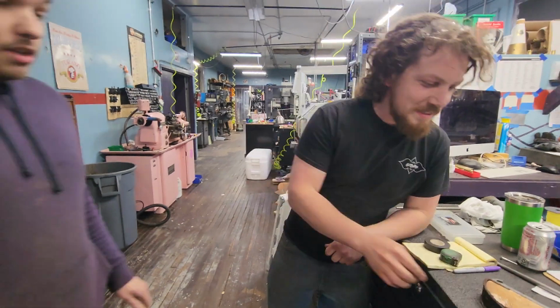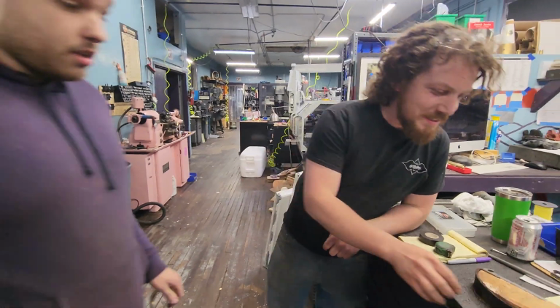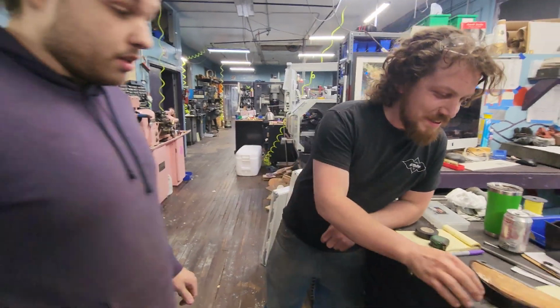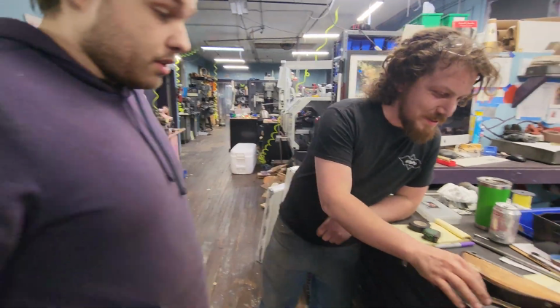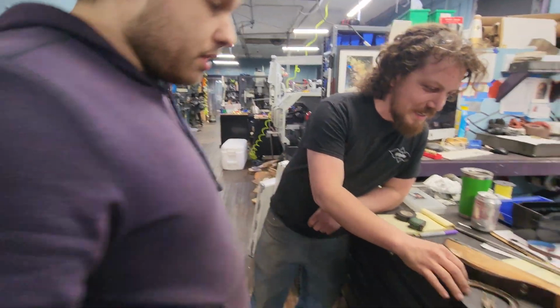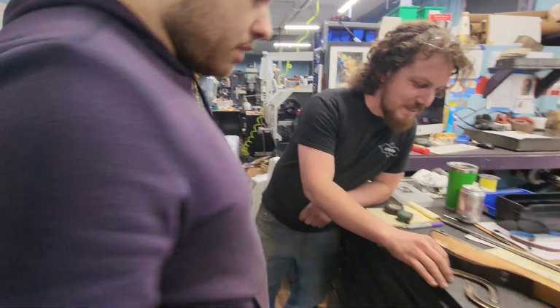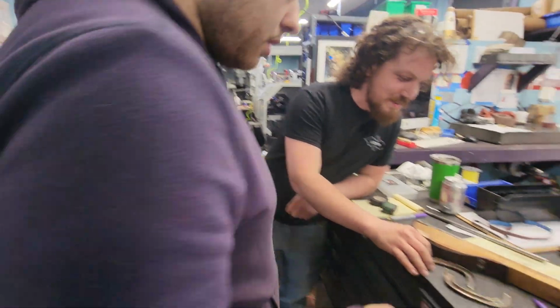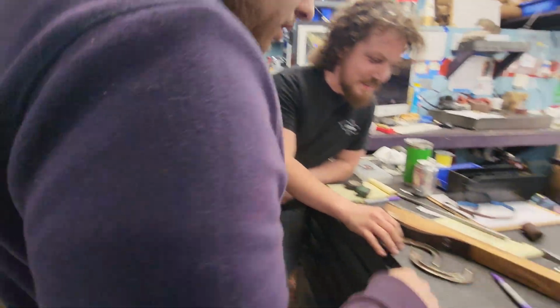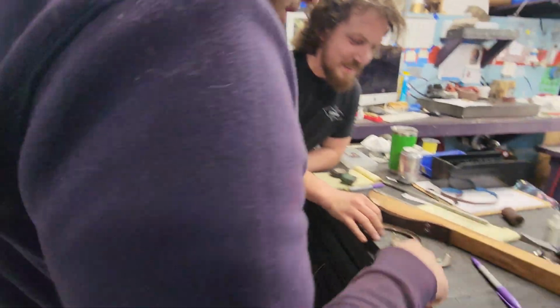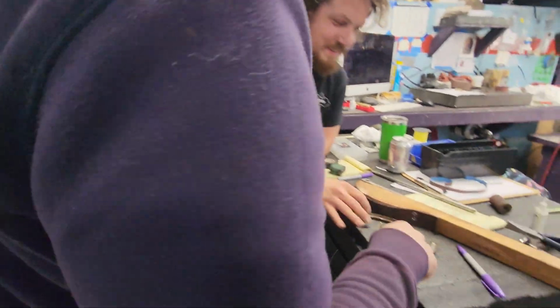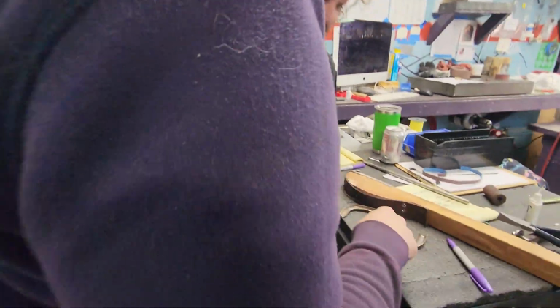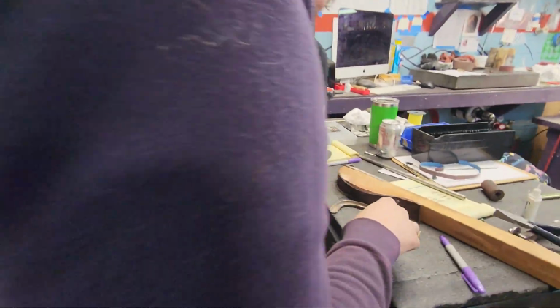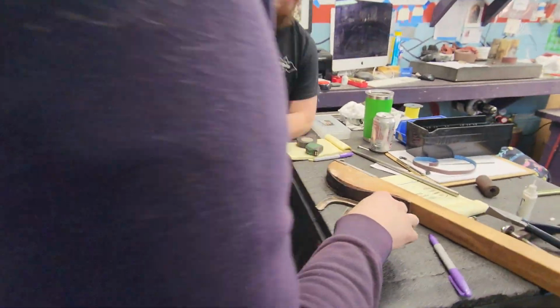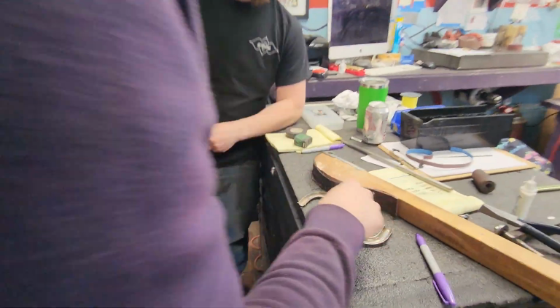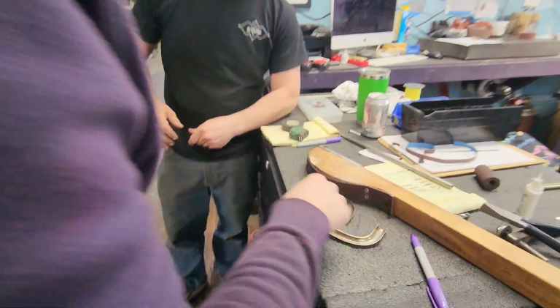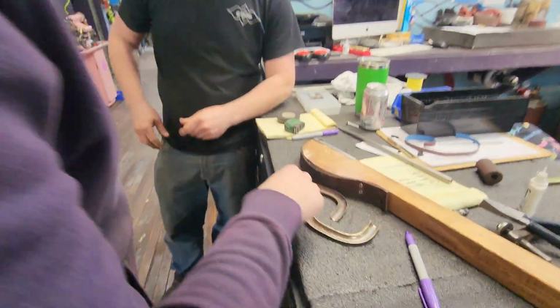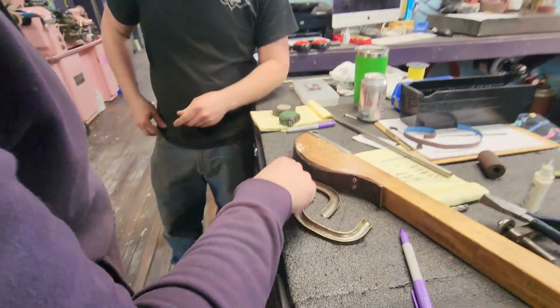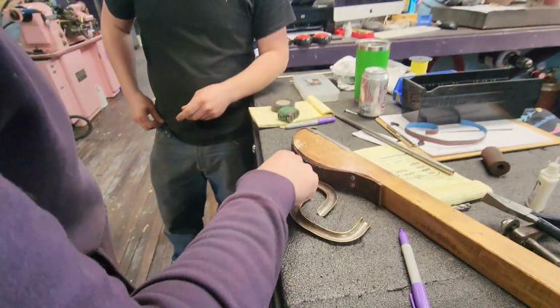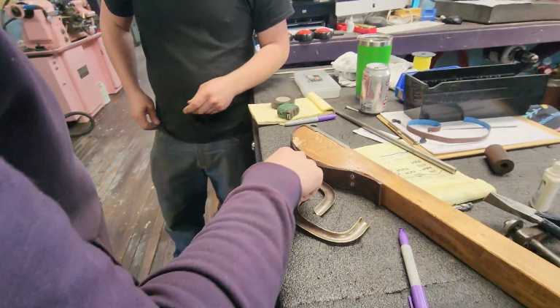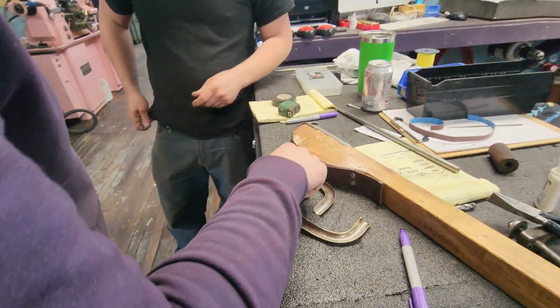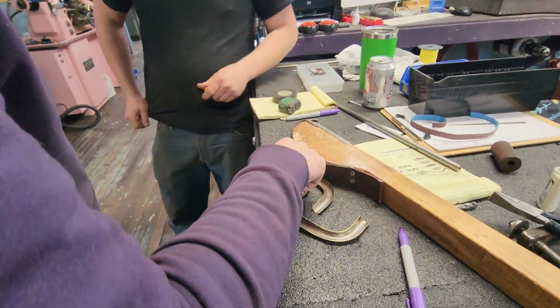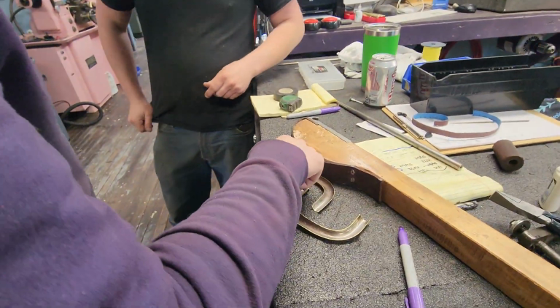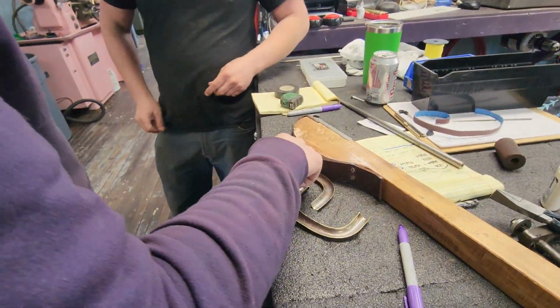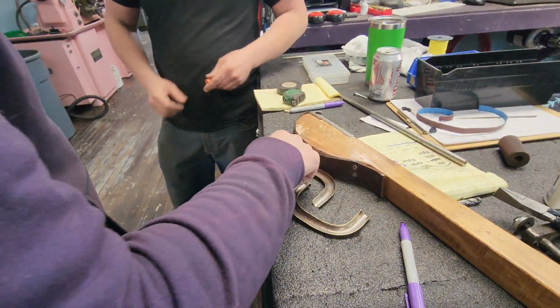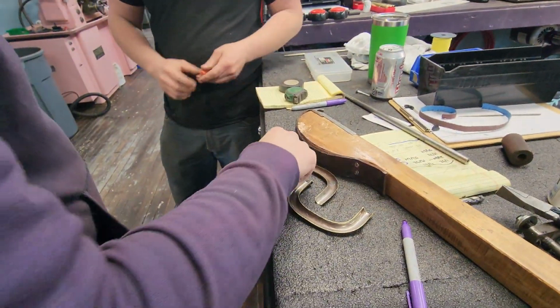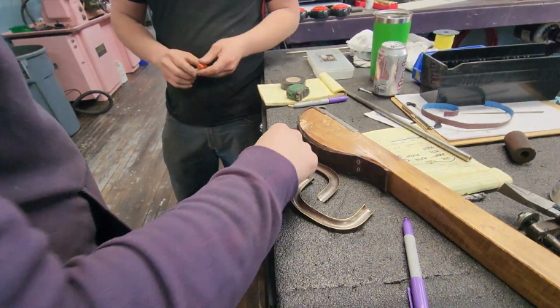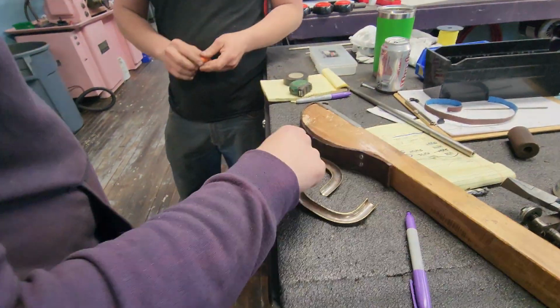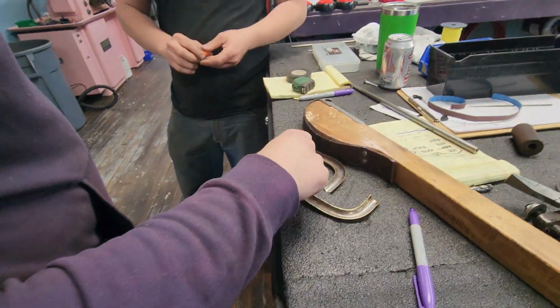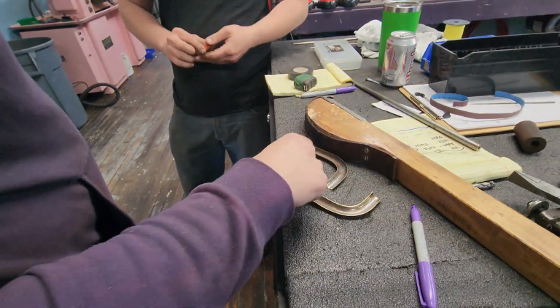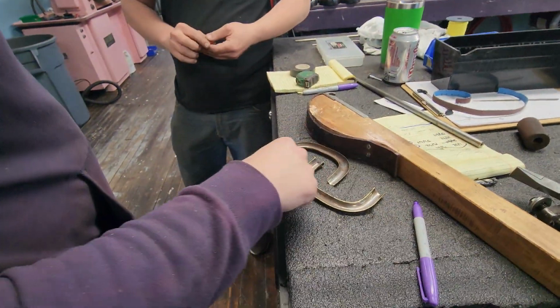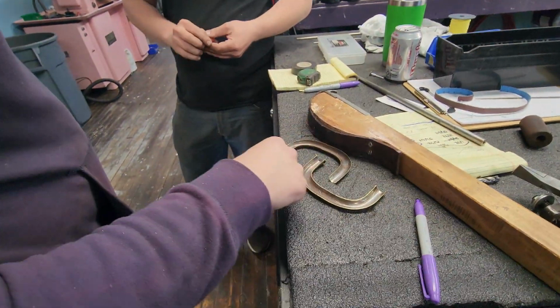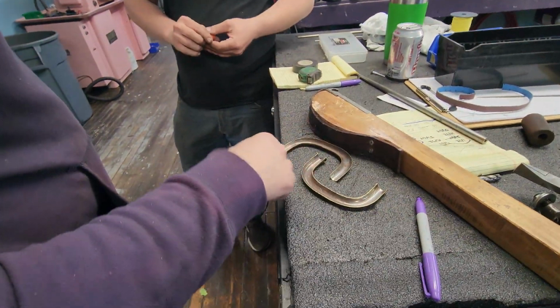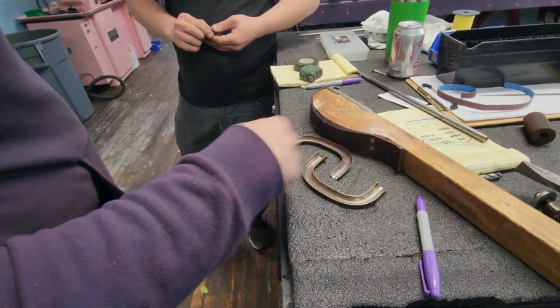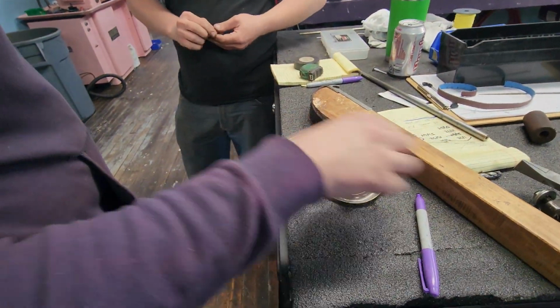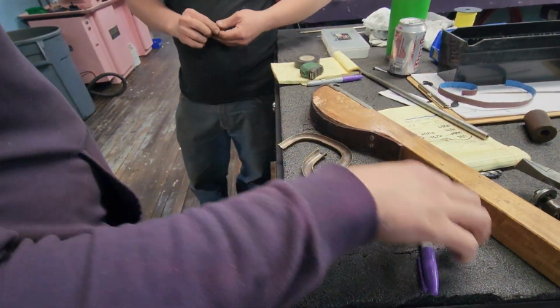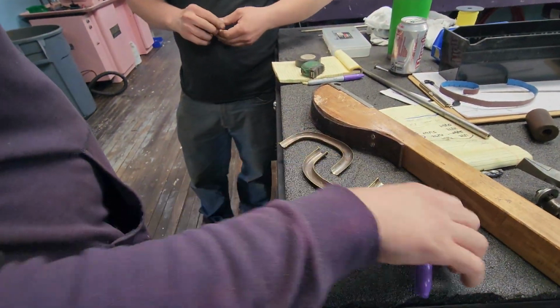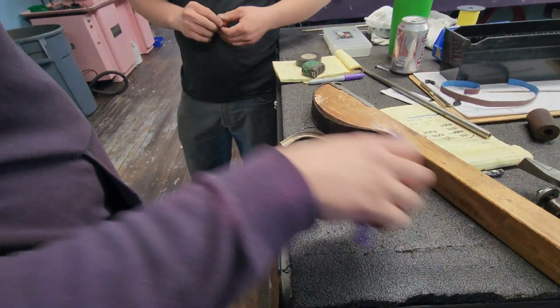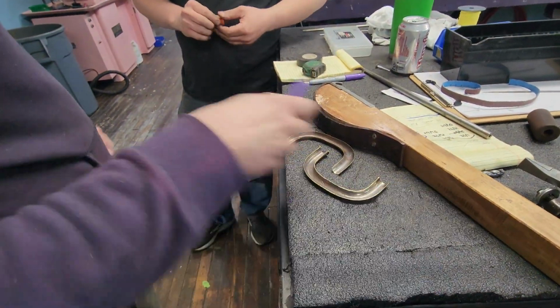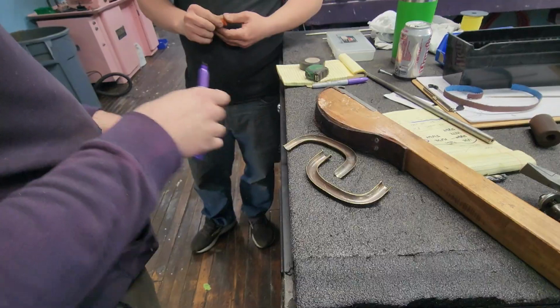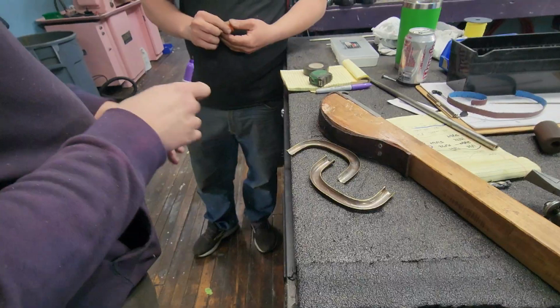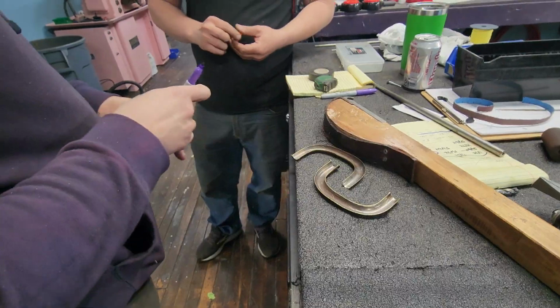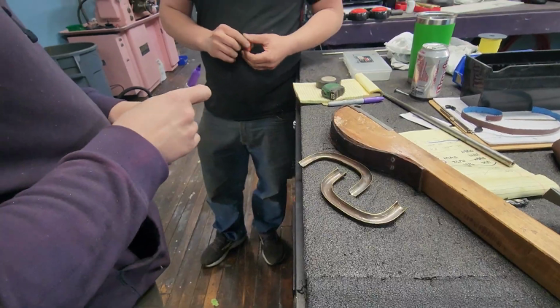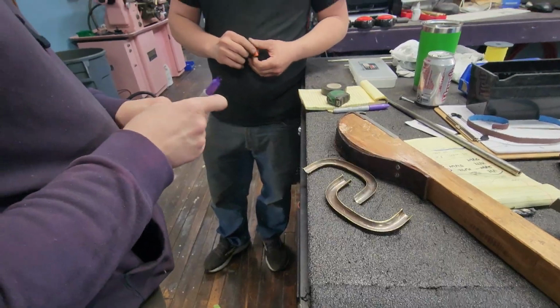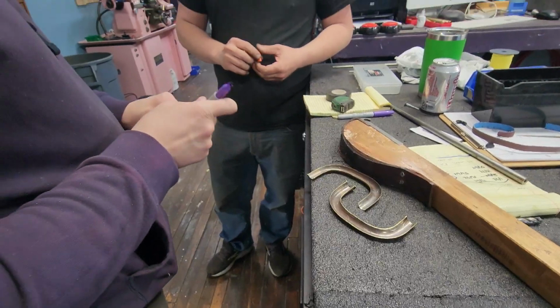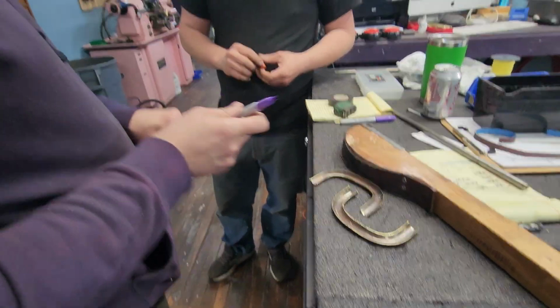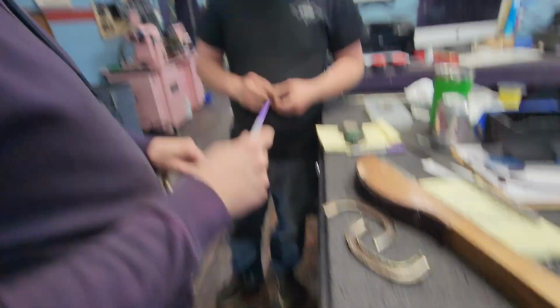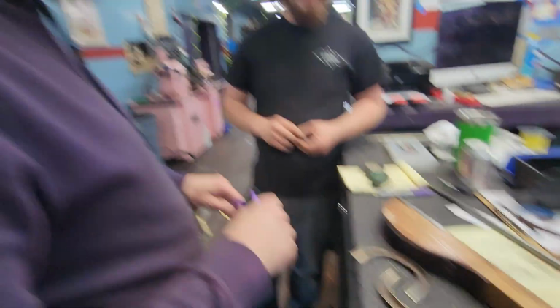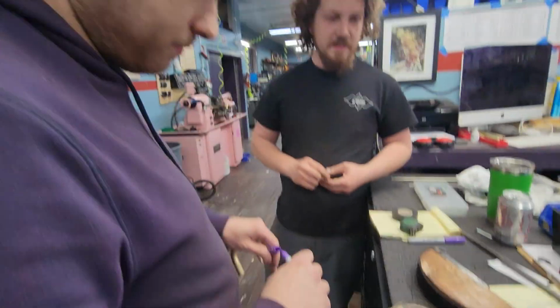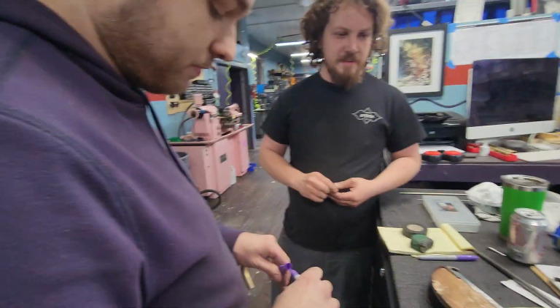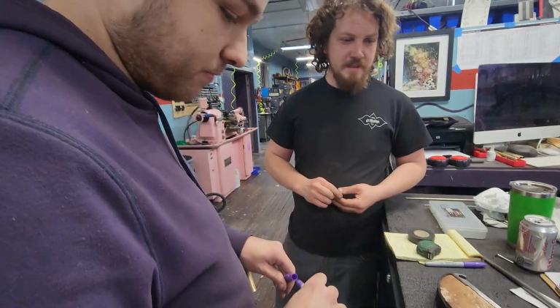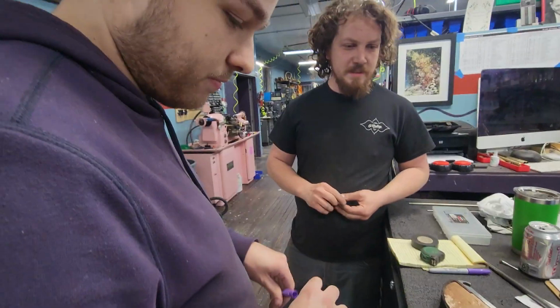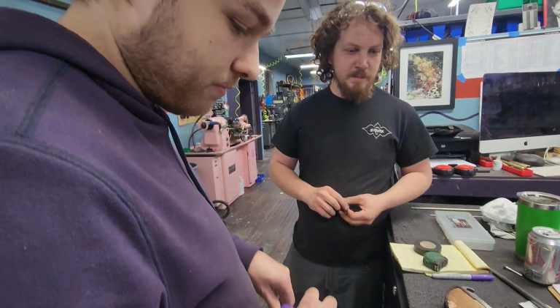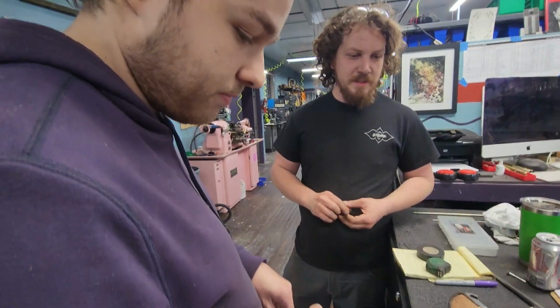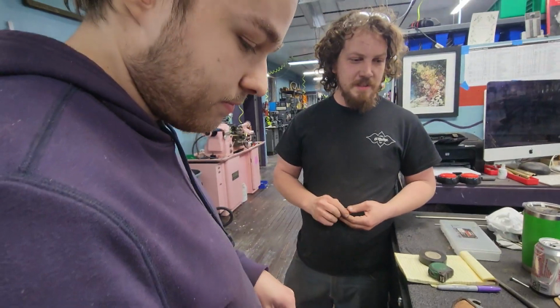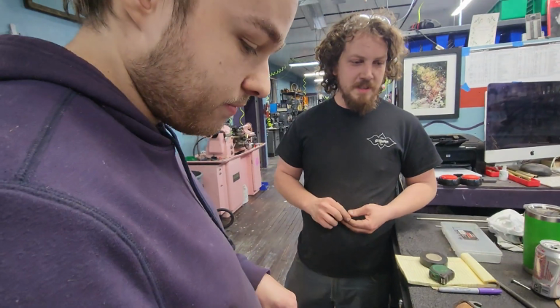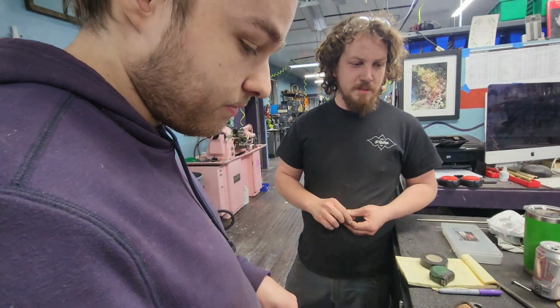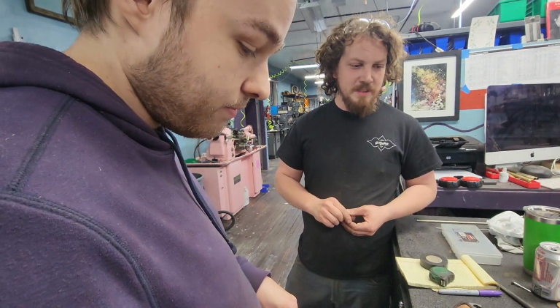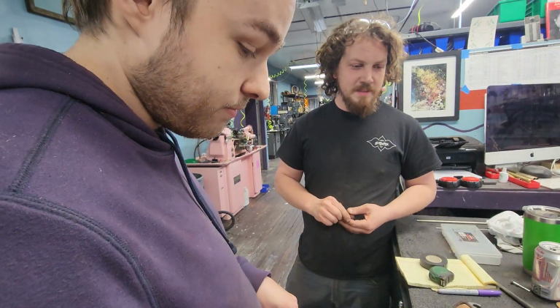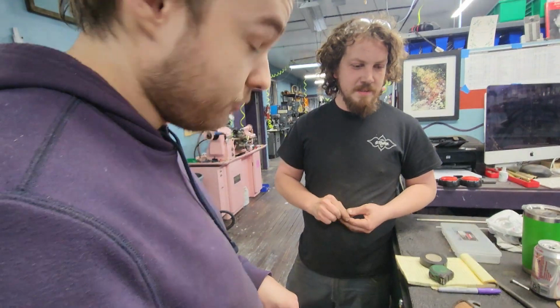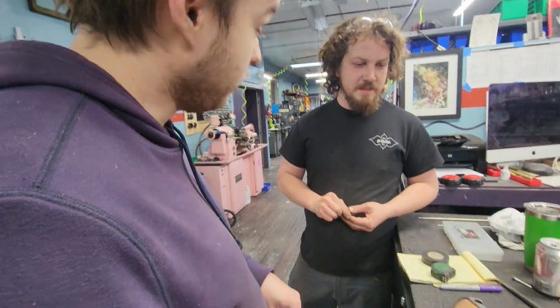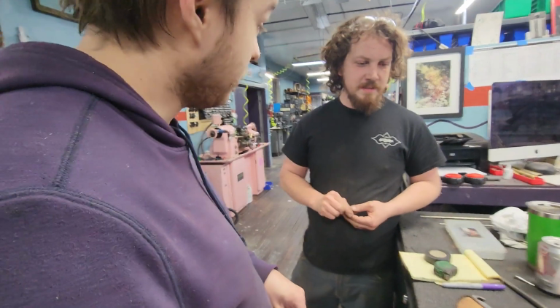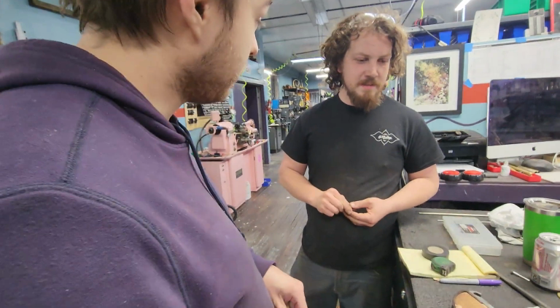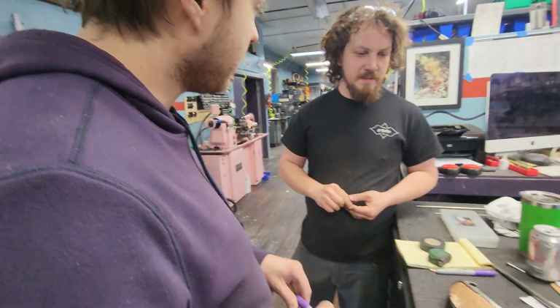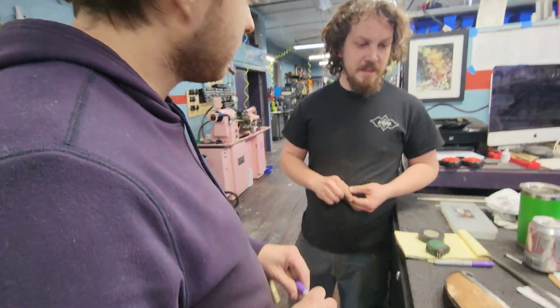What are the gouges inside from? Is that from the cutoff wheel or deburring? That's from deburring, yeah. Looks pretty good otherwise — really good.